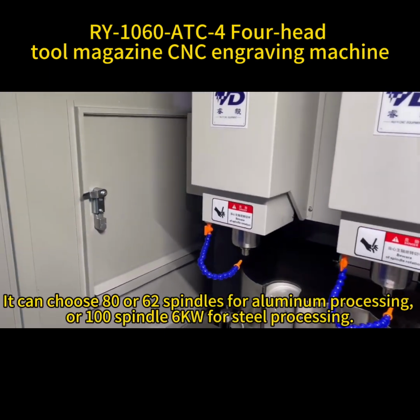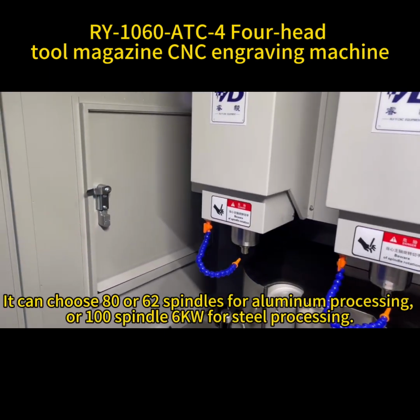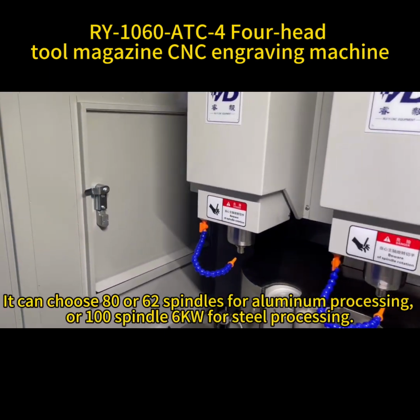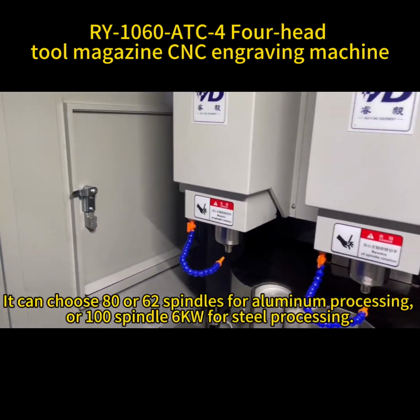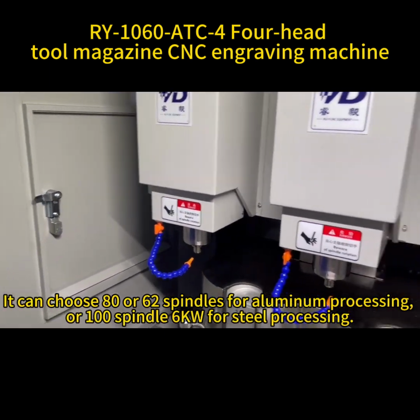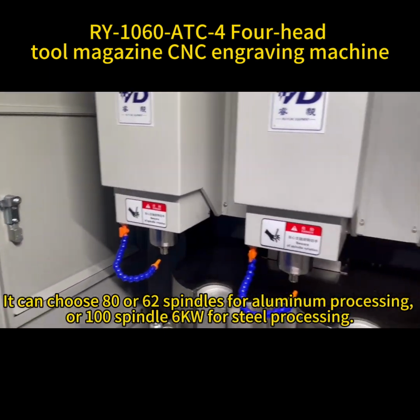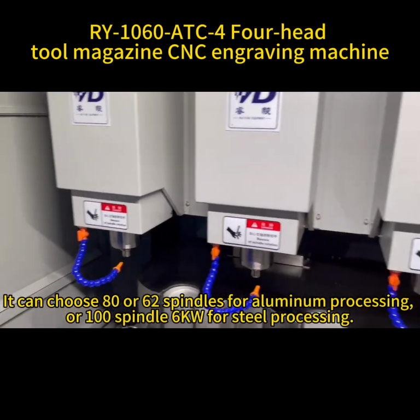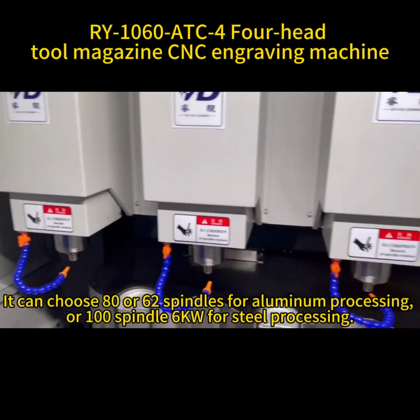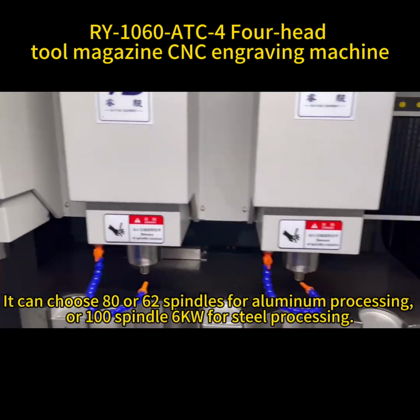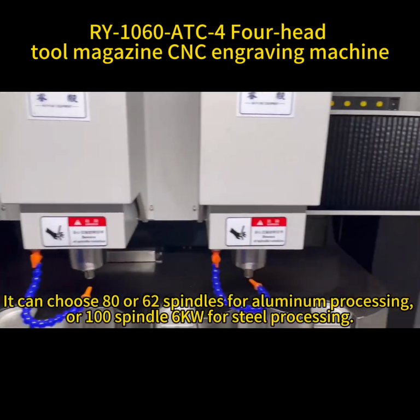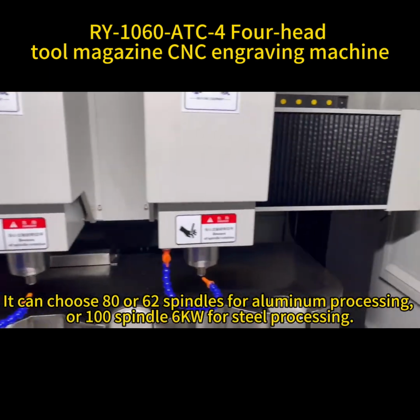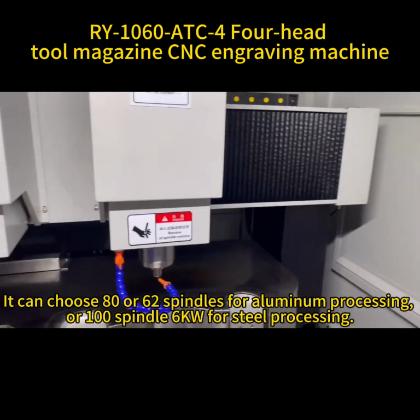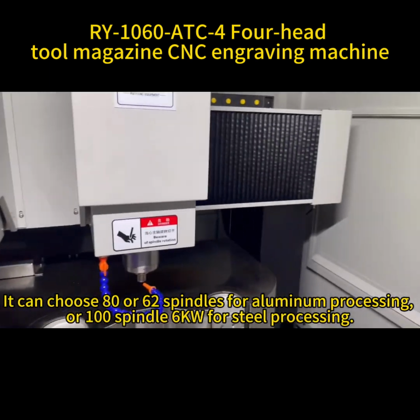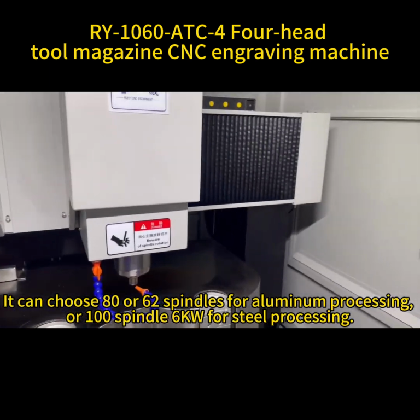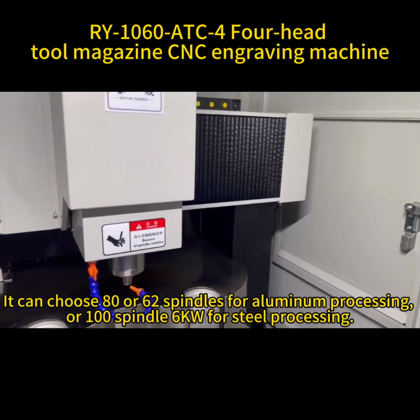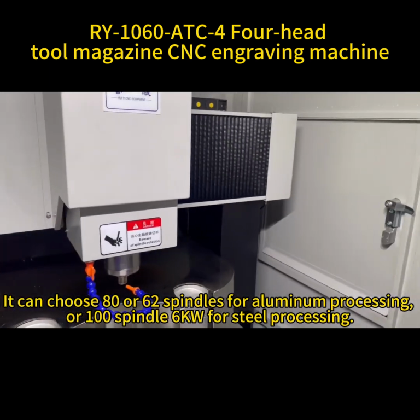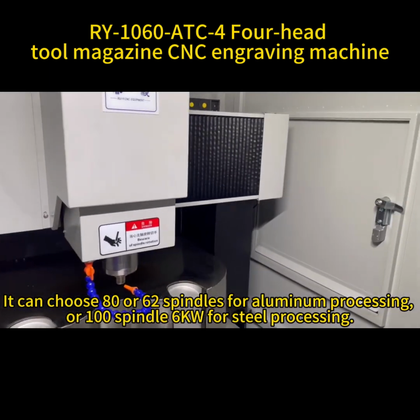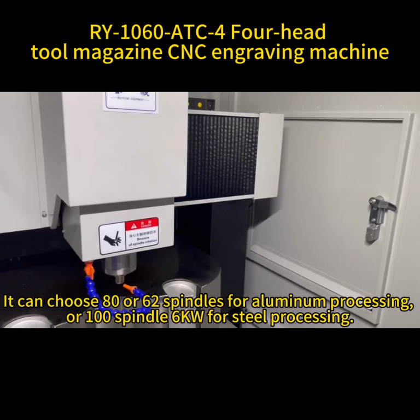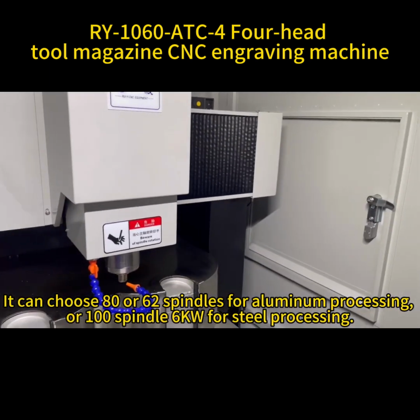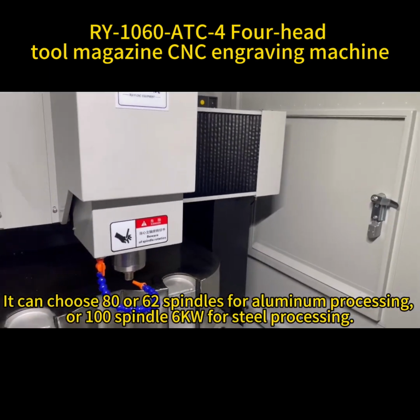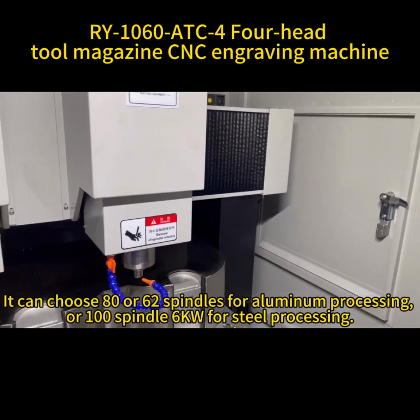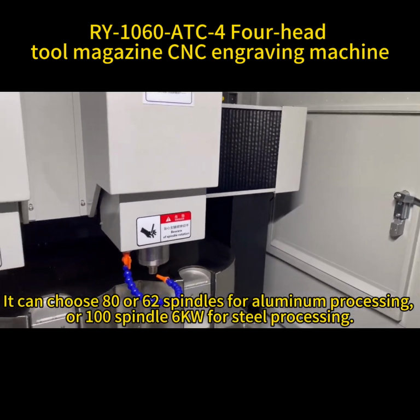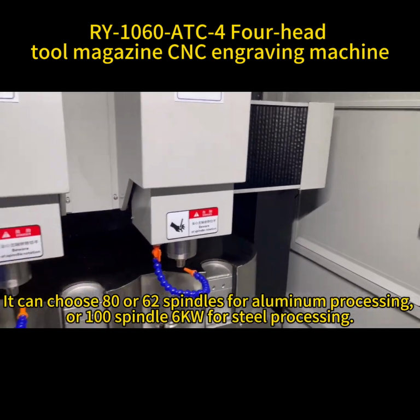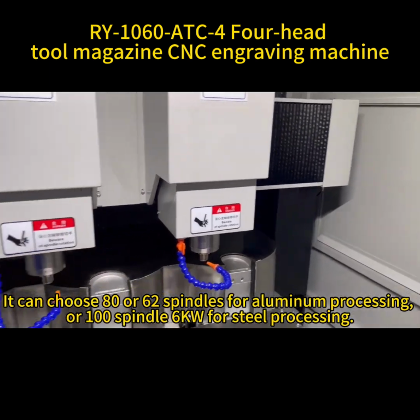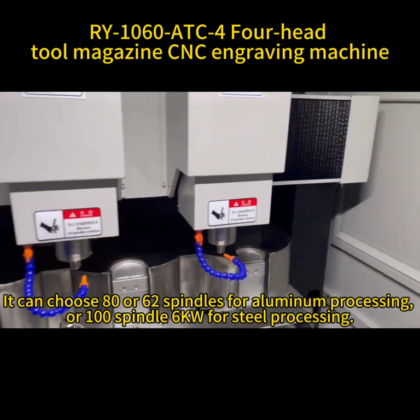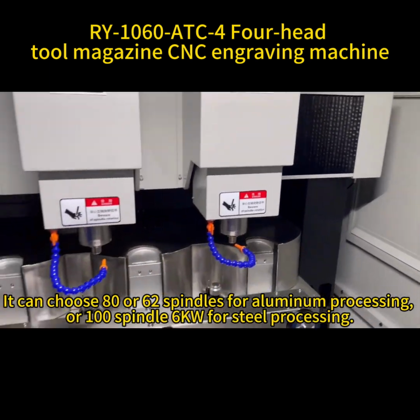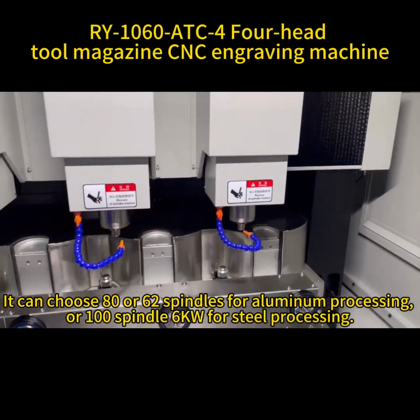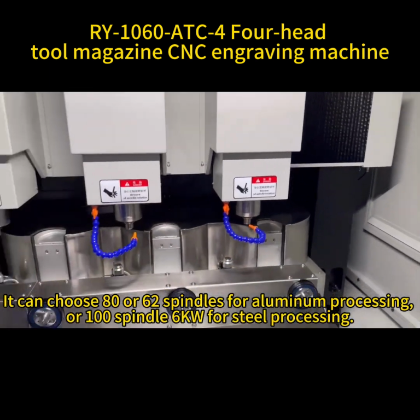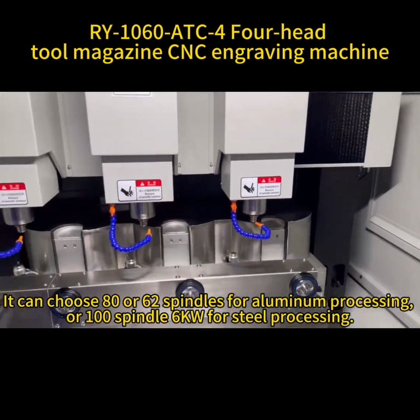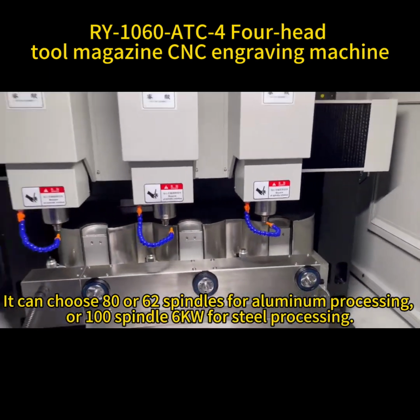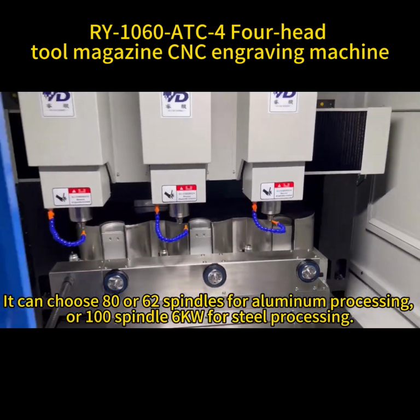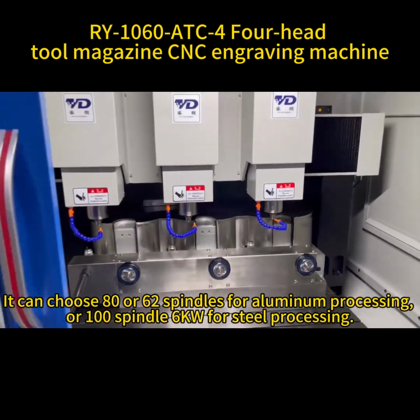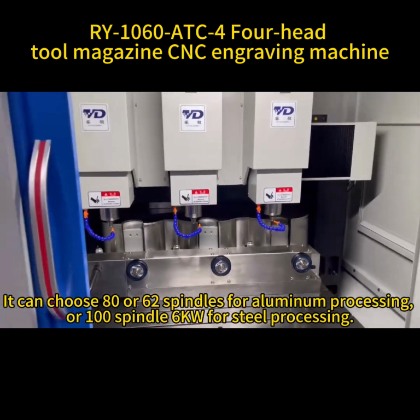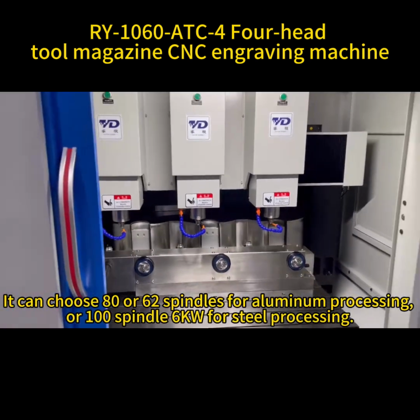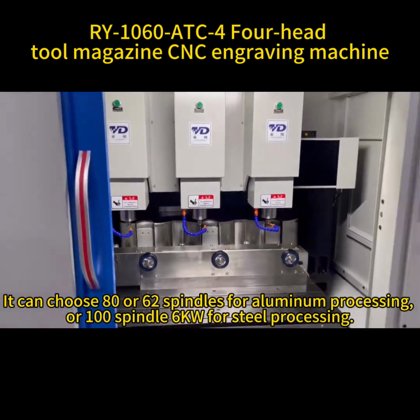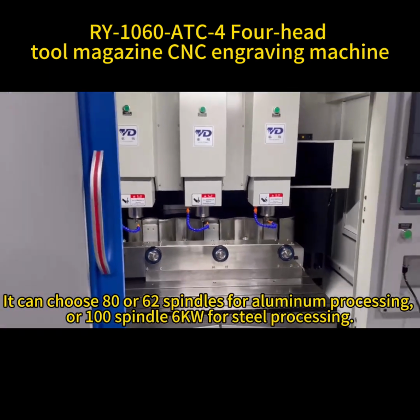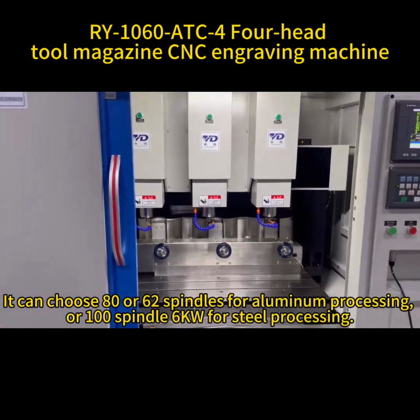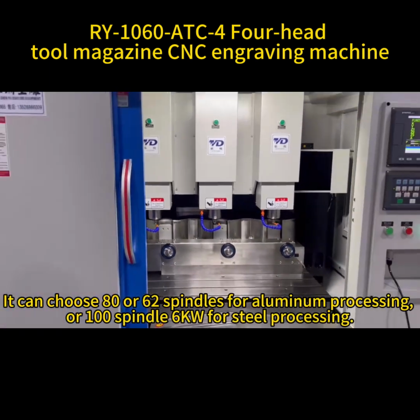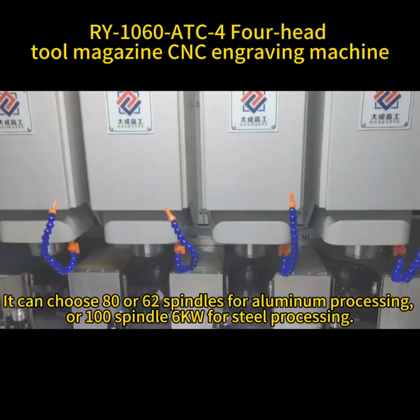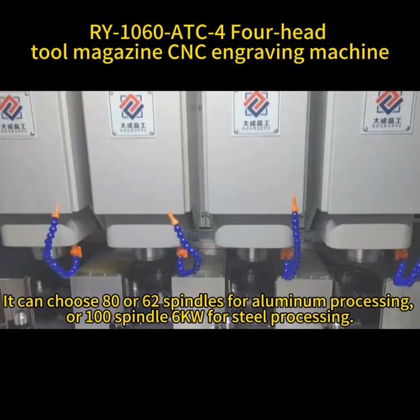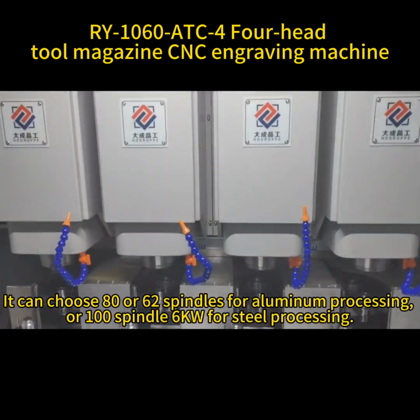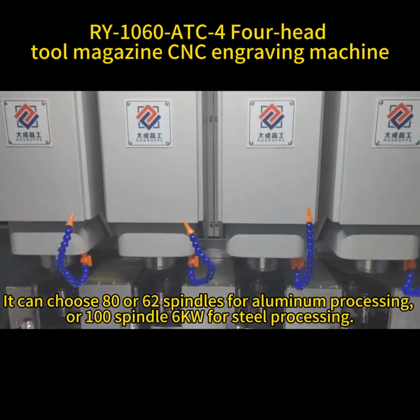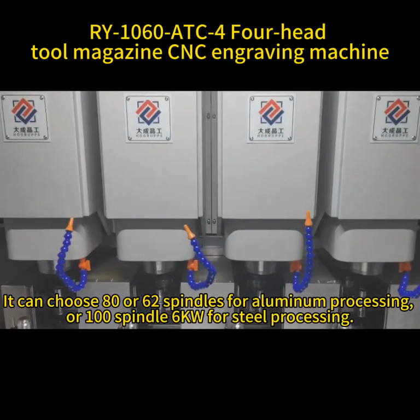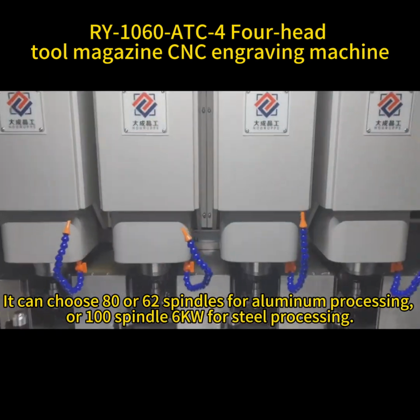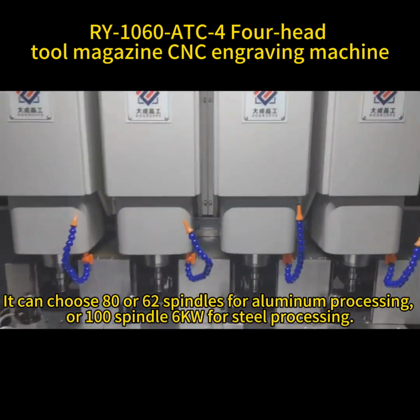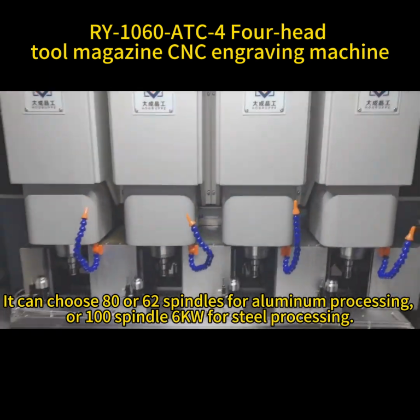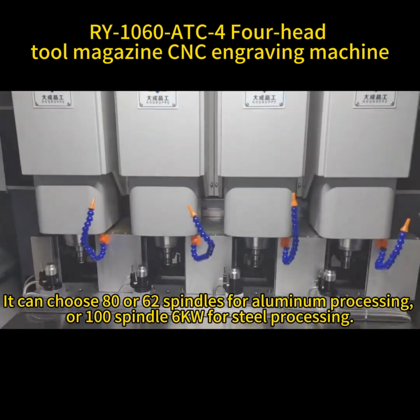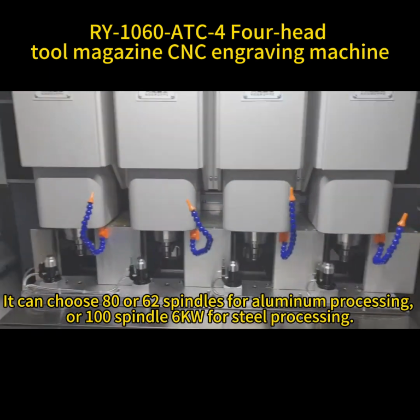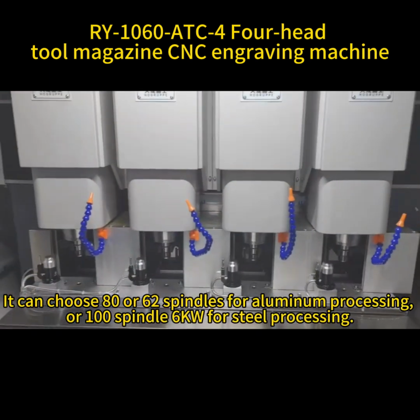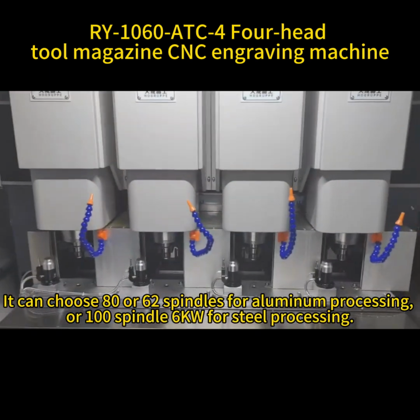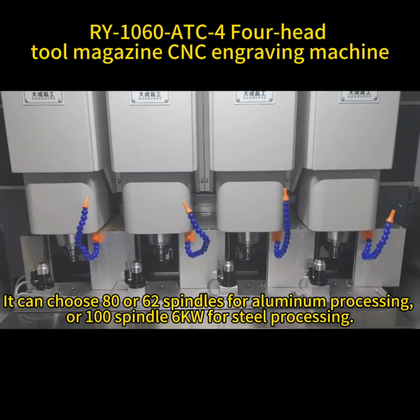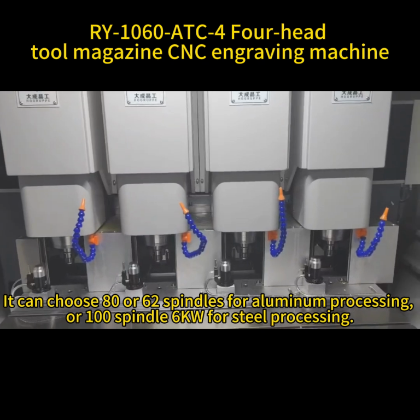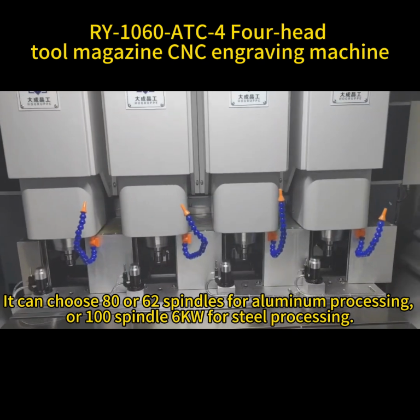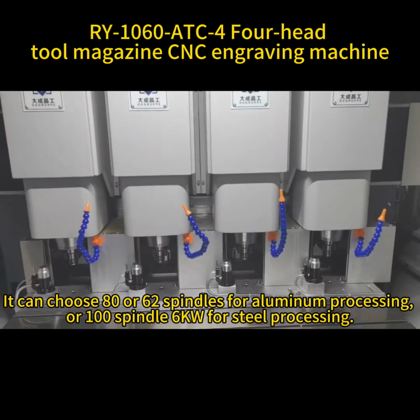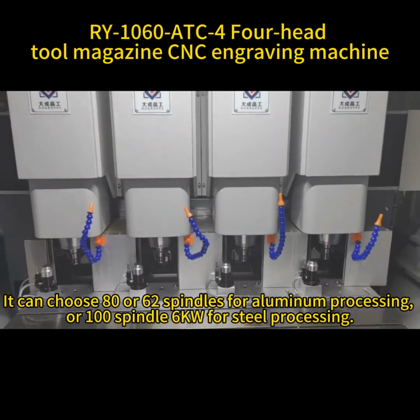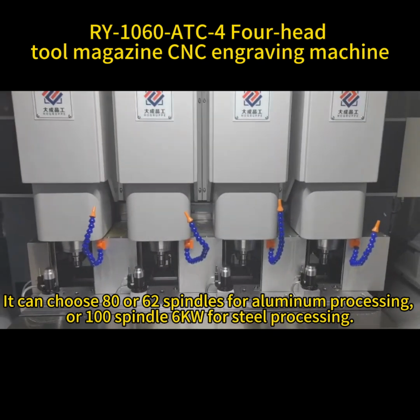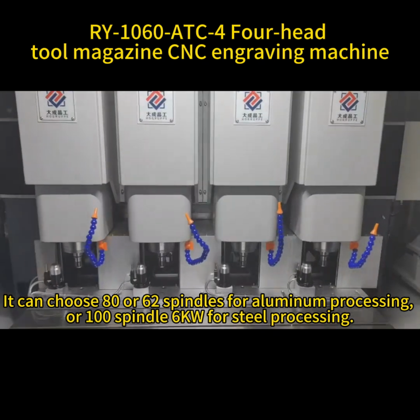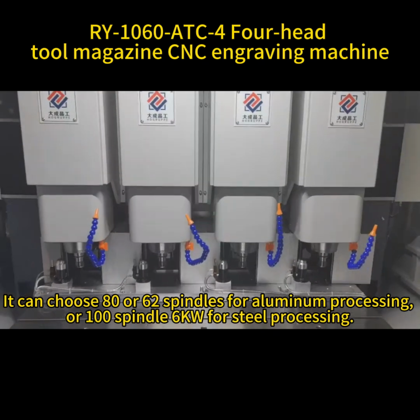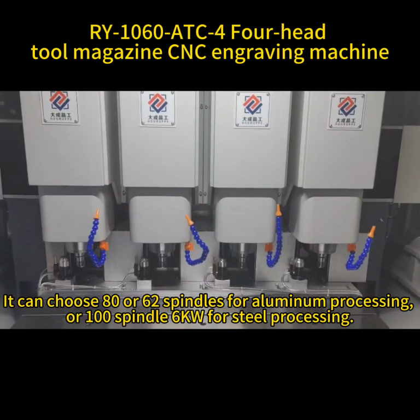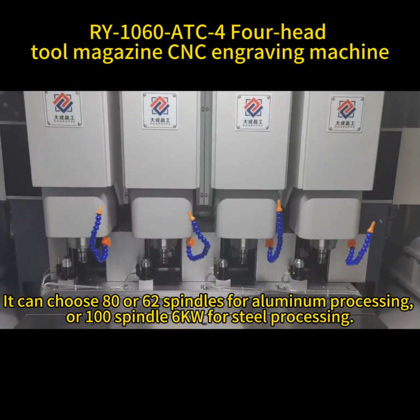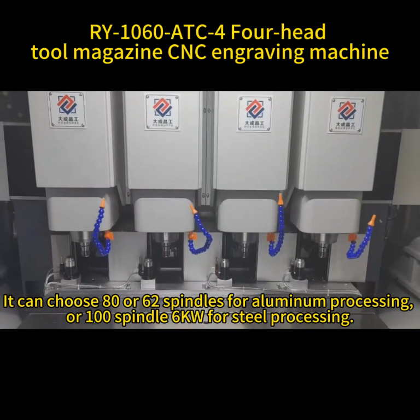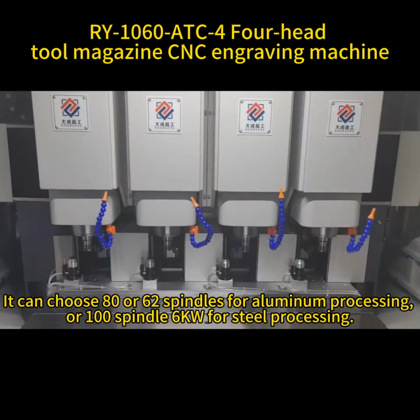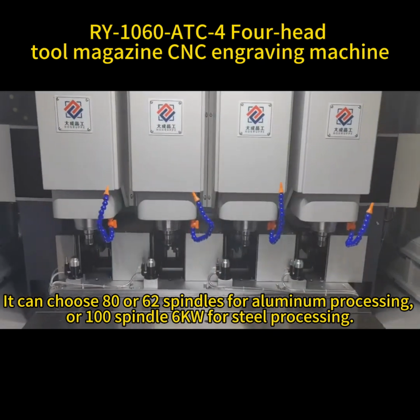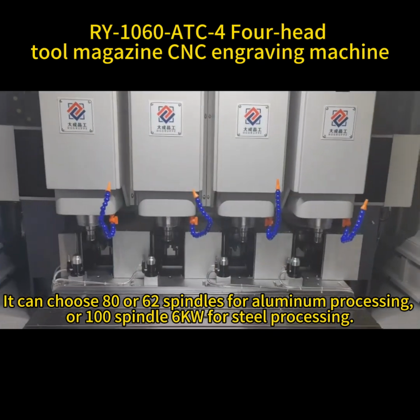It can choose 80 or 62 spindles for aluminum processing, or a 100 spindle 6-kilowatt for steel processing.